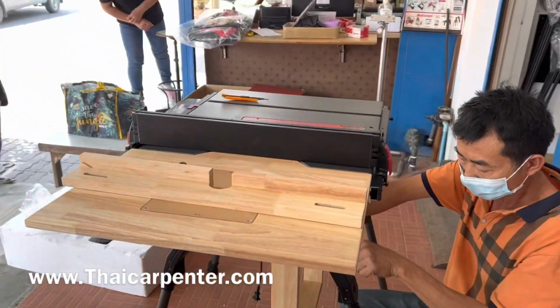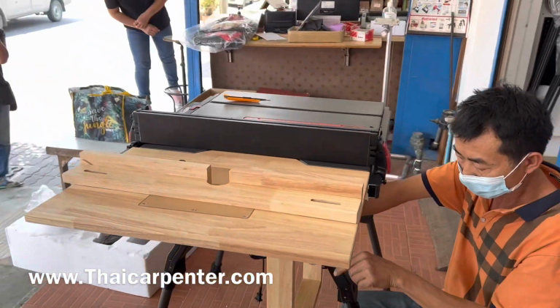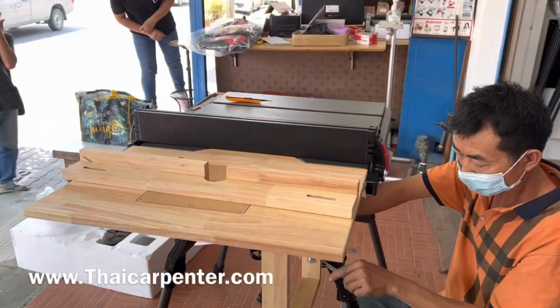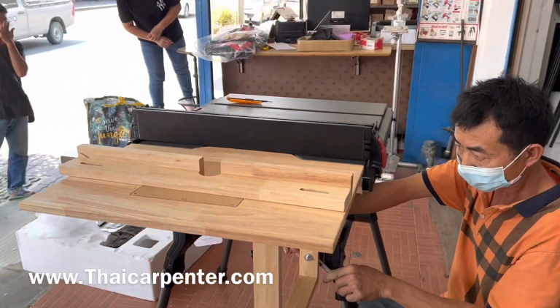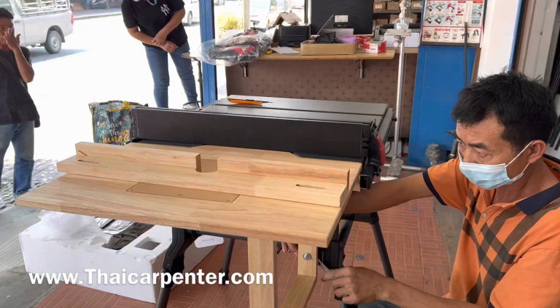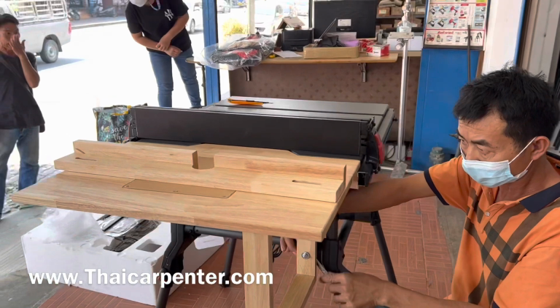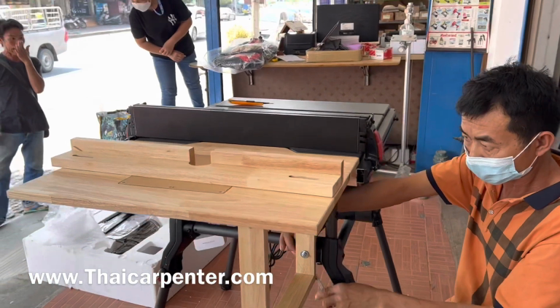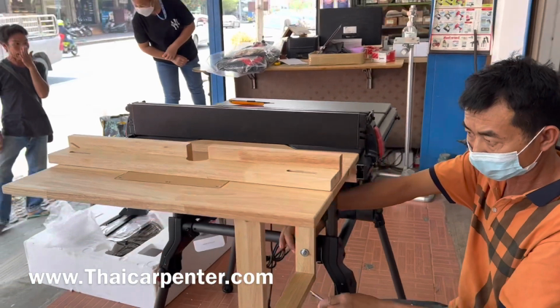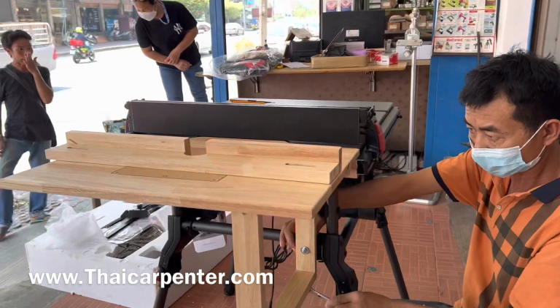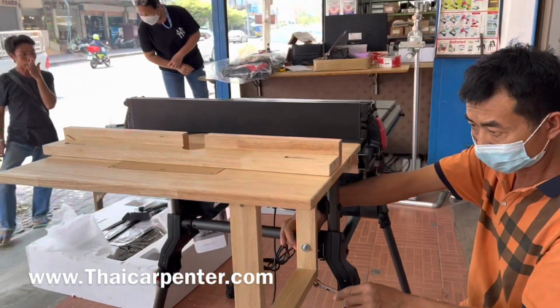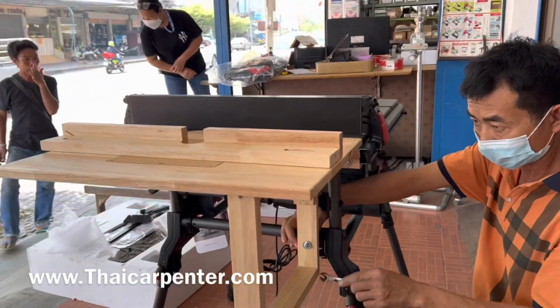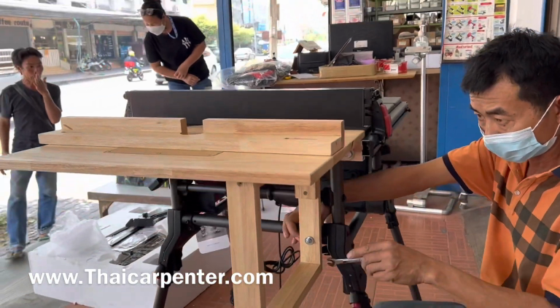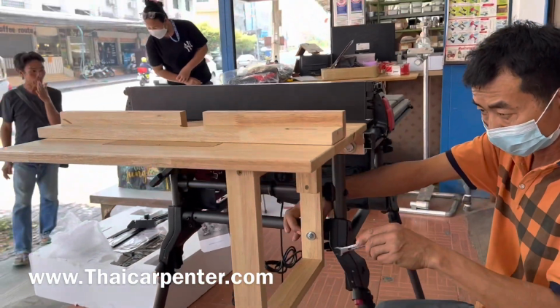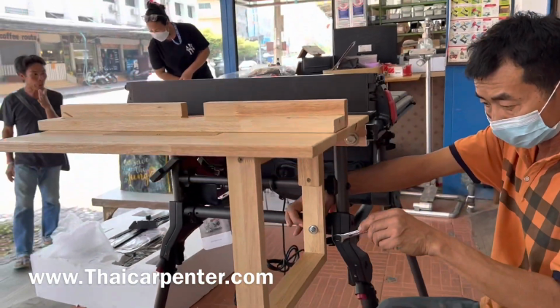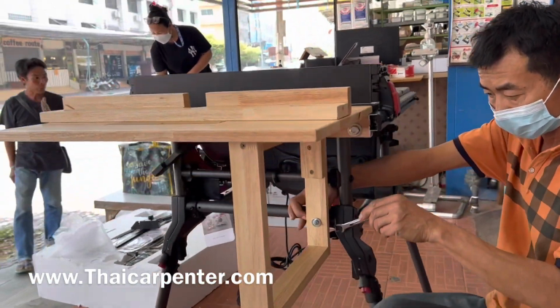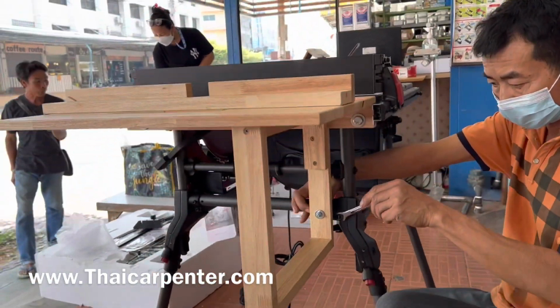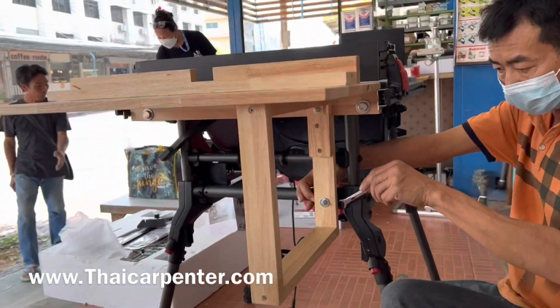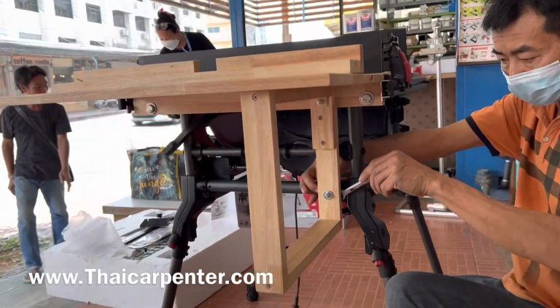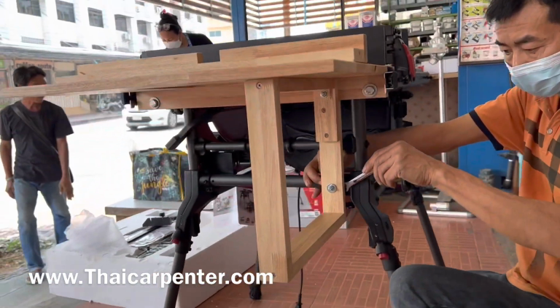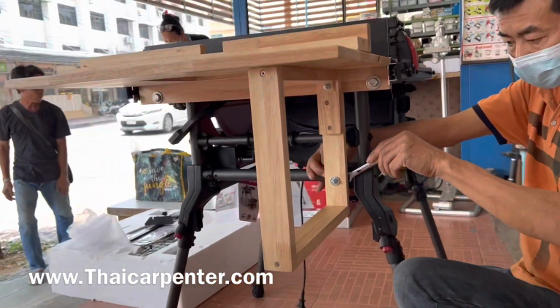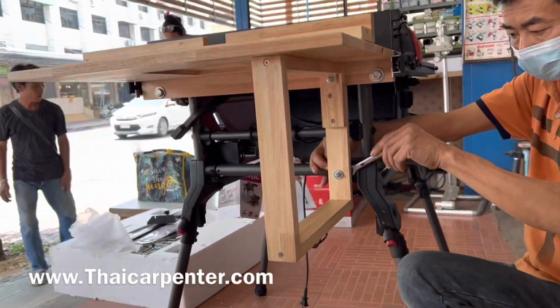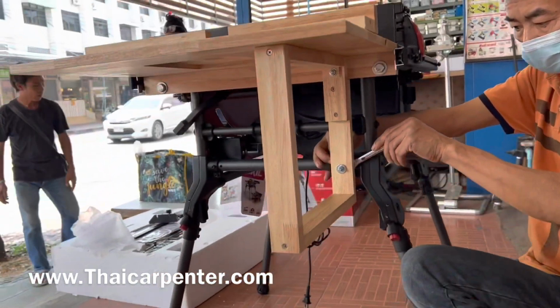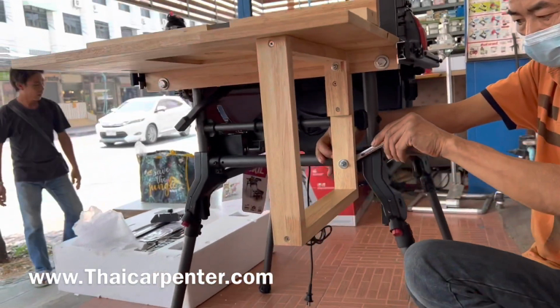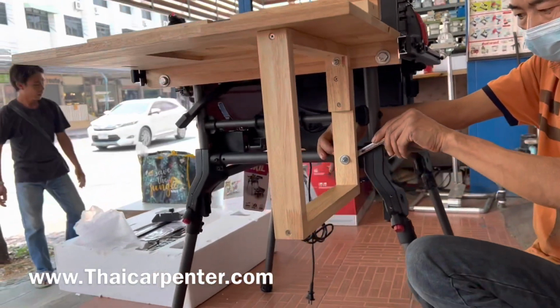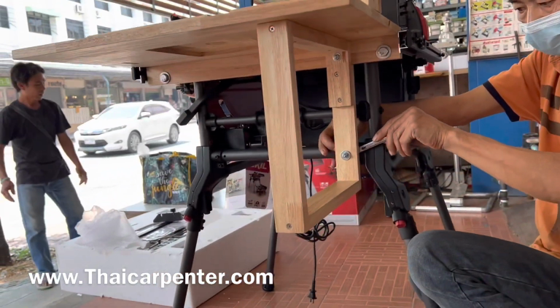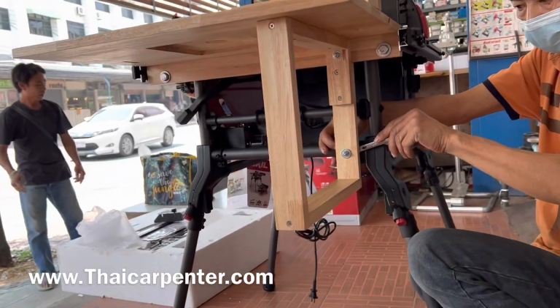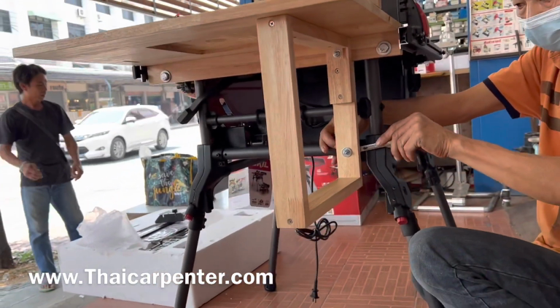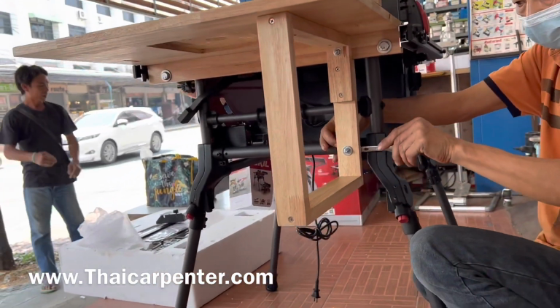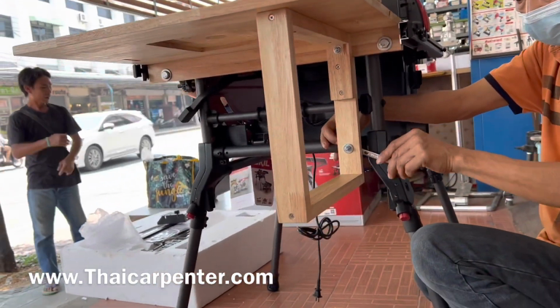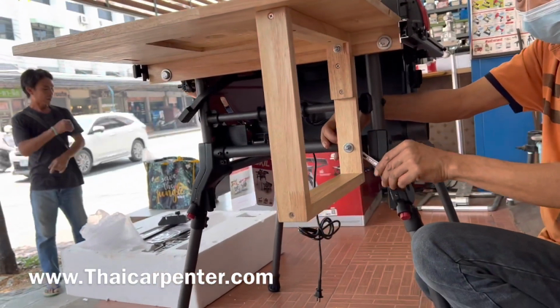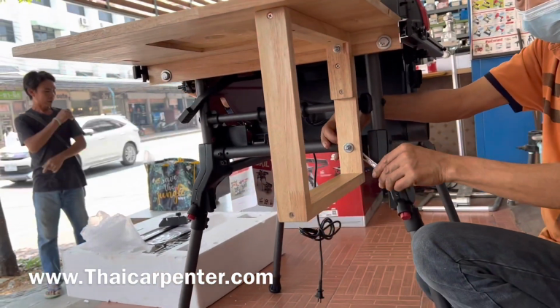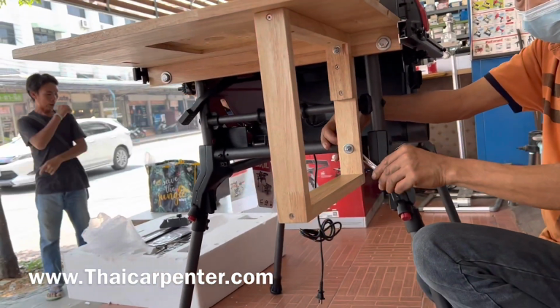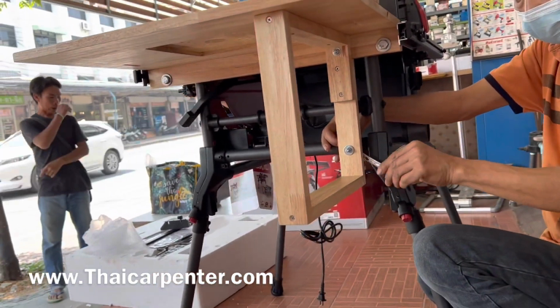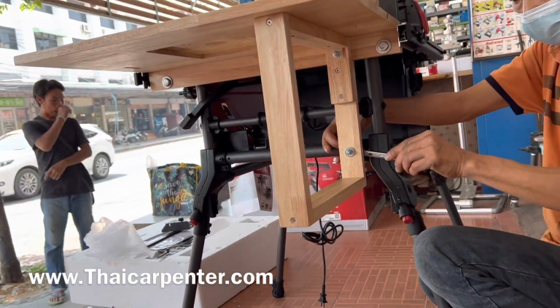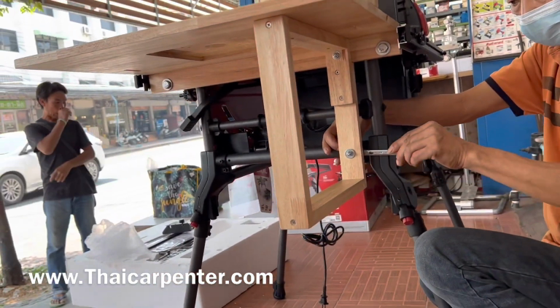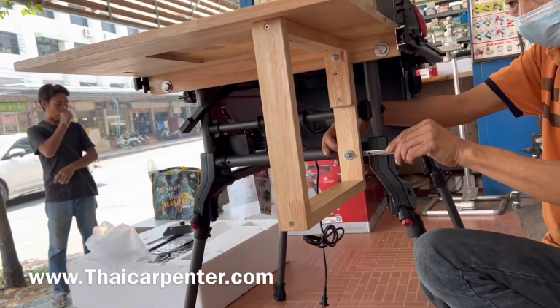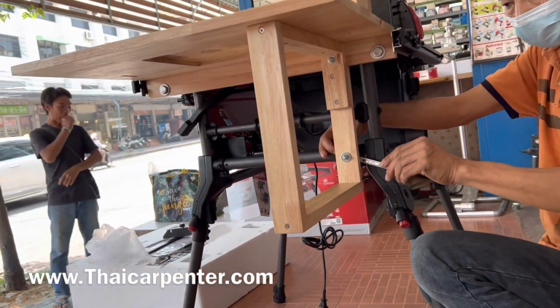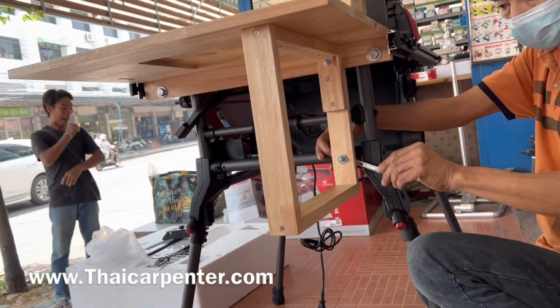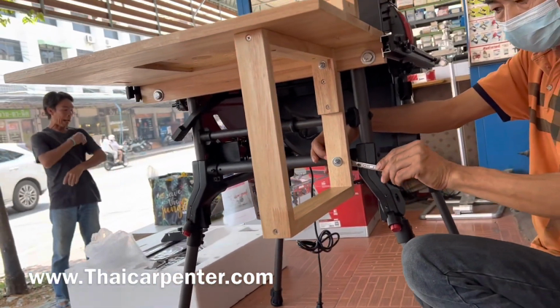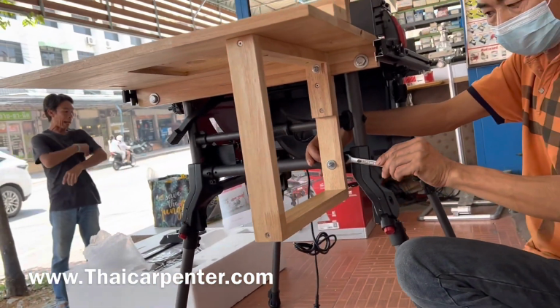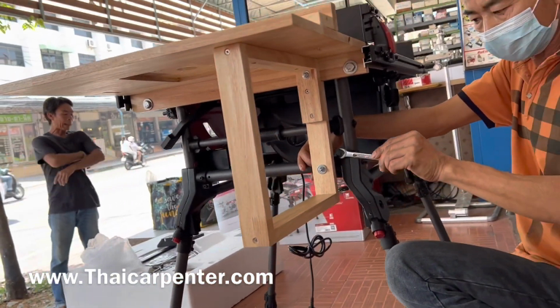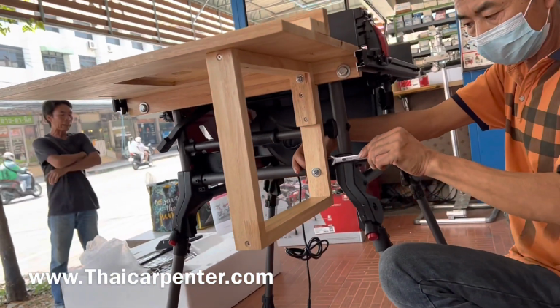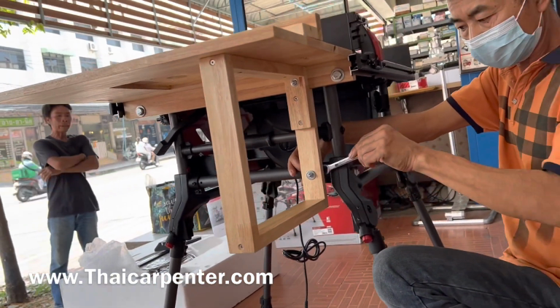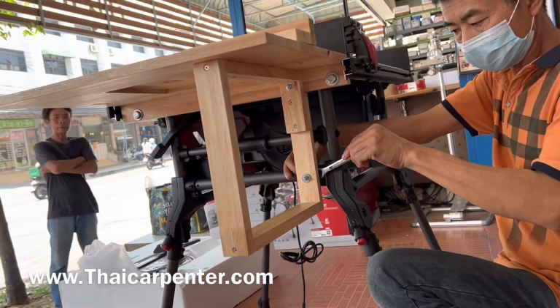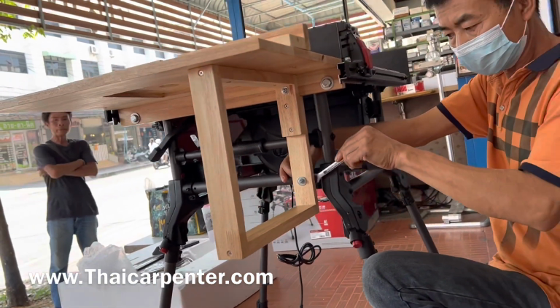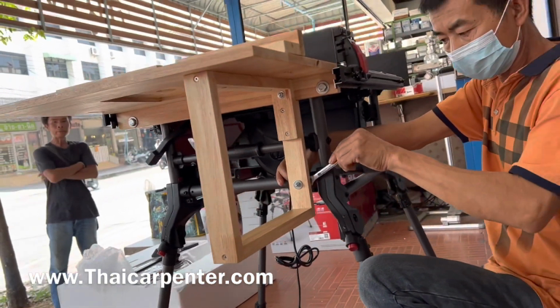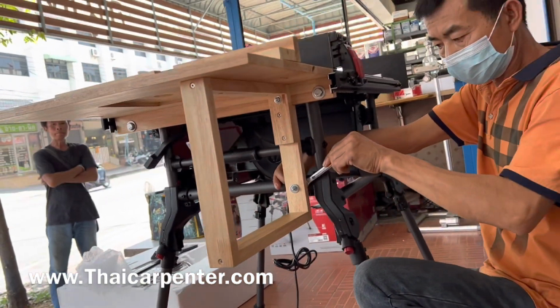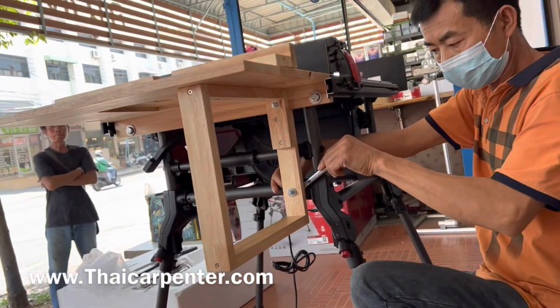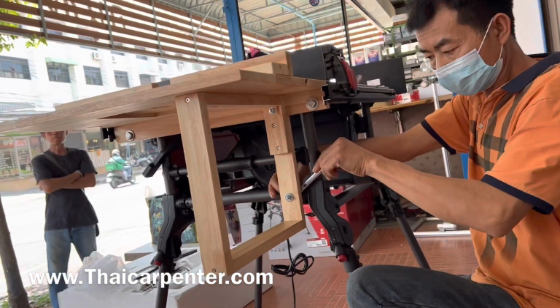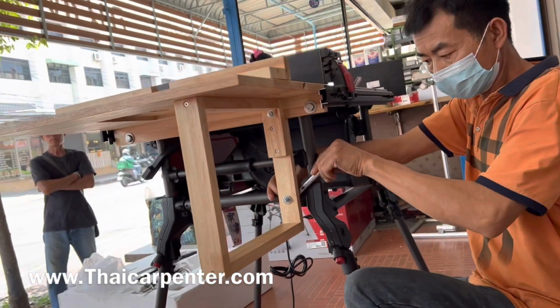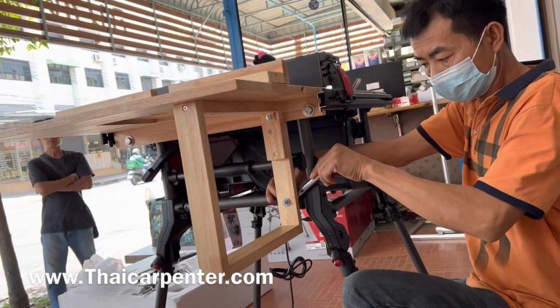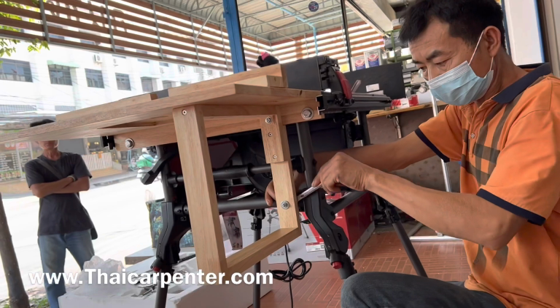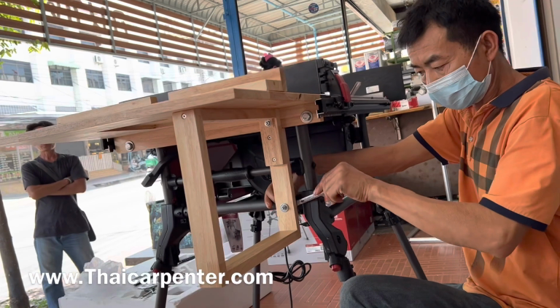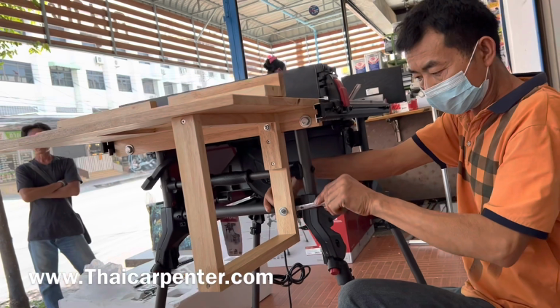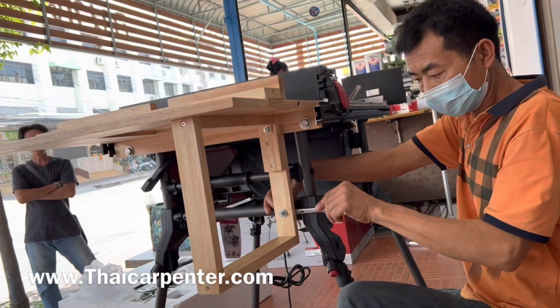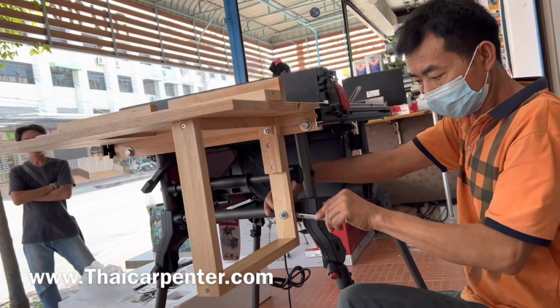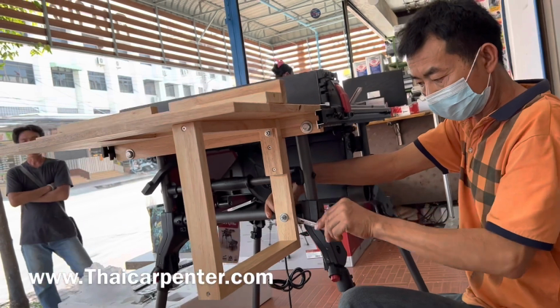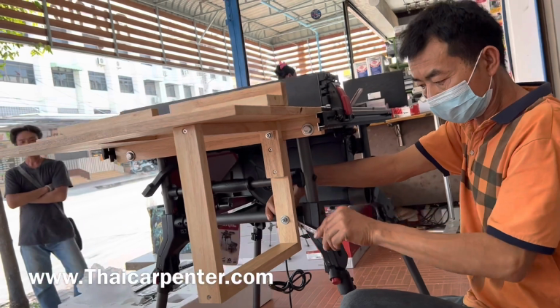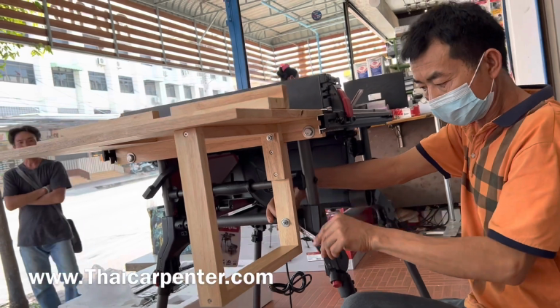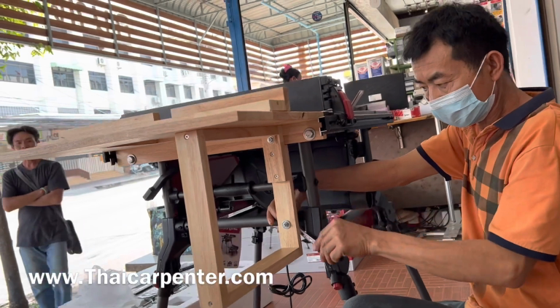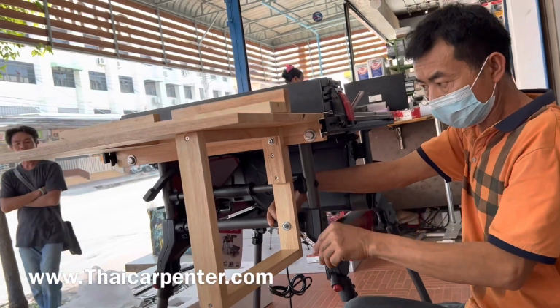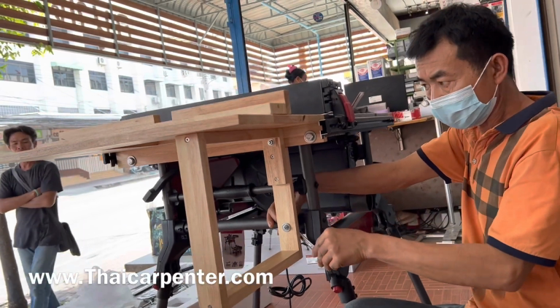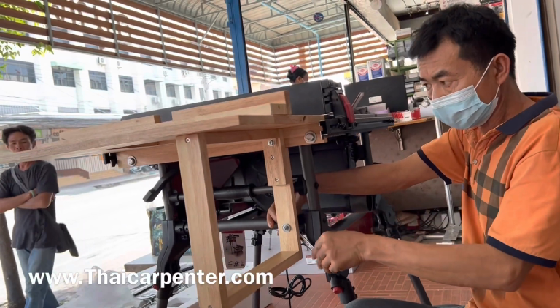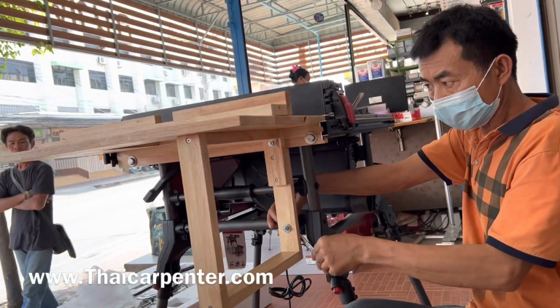อย่าลืมนะครับ ถ้าสนใจงานไม้ ติดต่อ ThaiCarpenter.com เว็บไซต์ที่ทำให้งานไม้เป็นเรื่องง่ายนะครับ ขอบคุณมากครับที่ติดตามชม